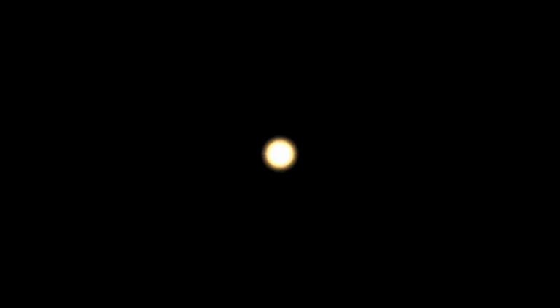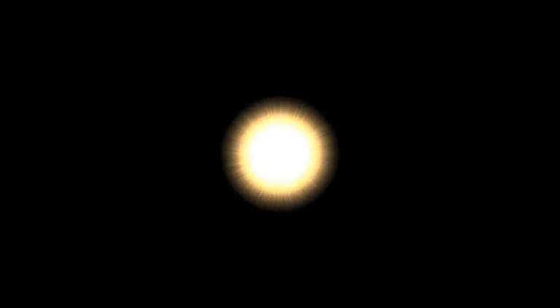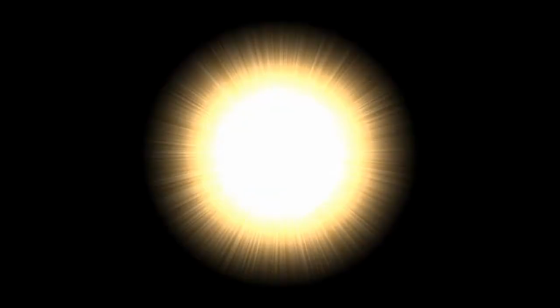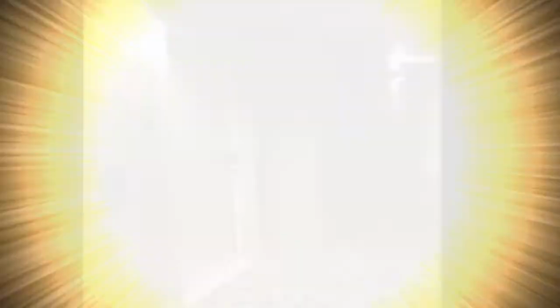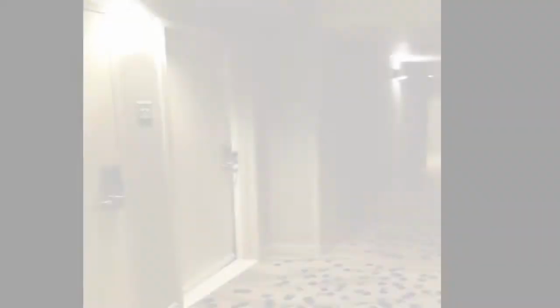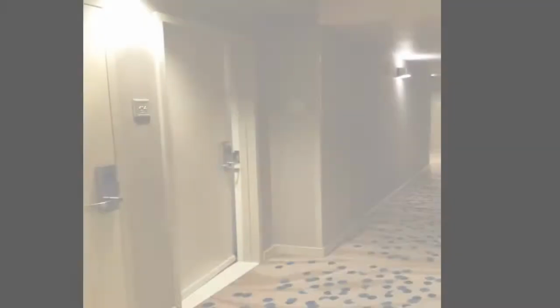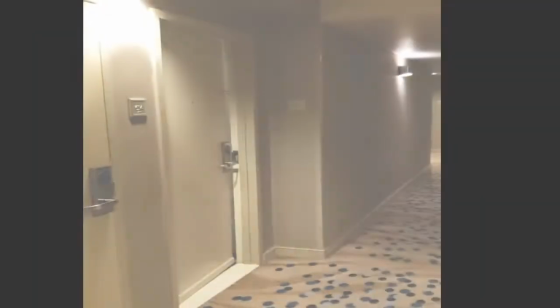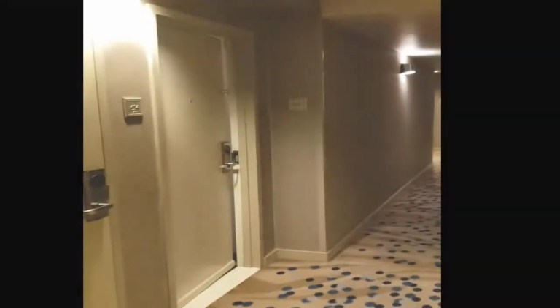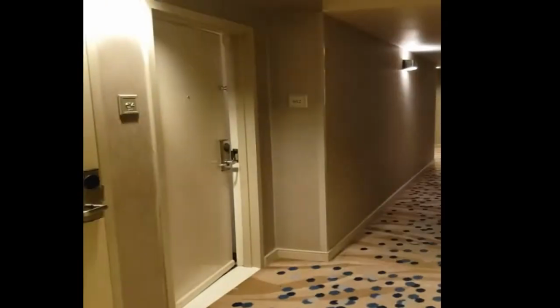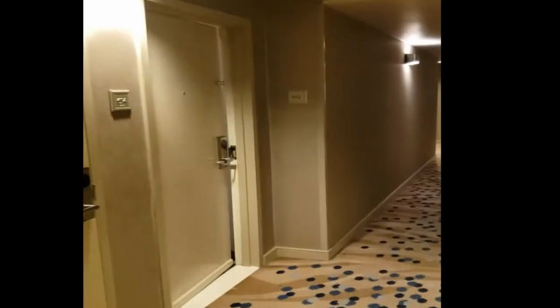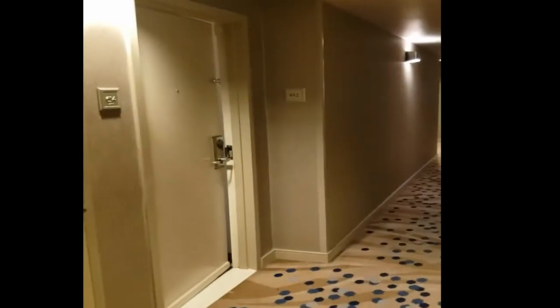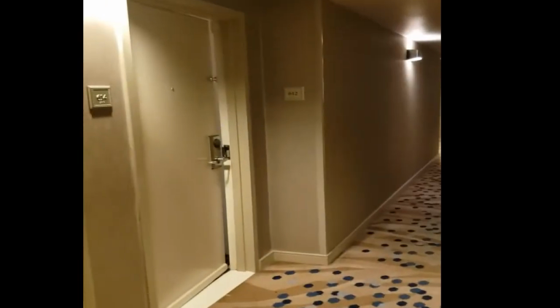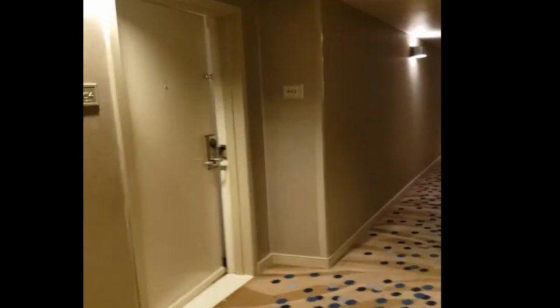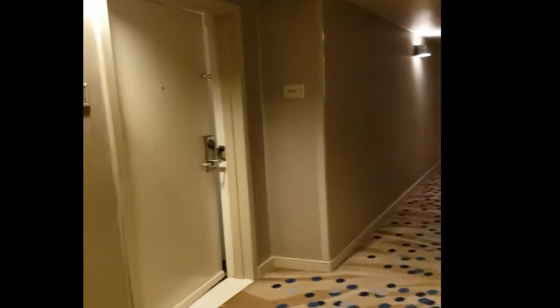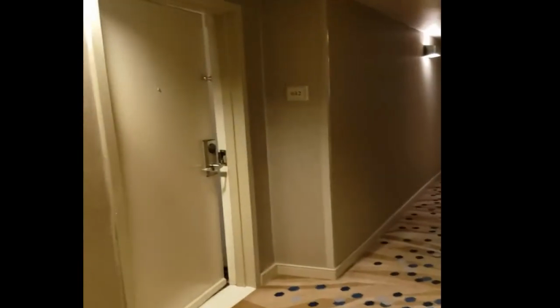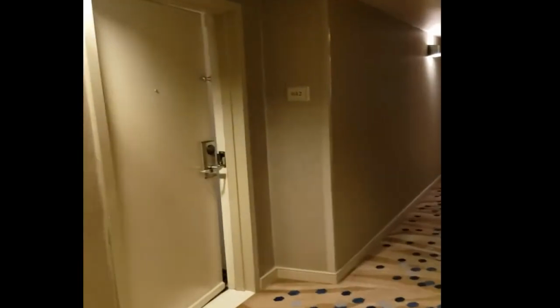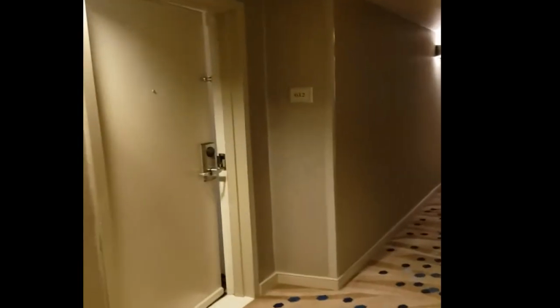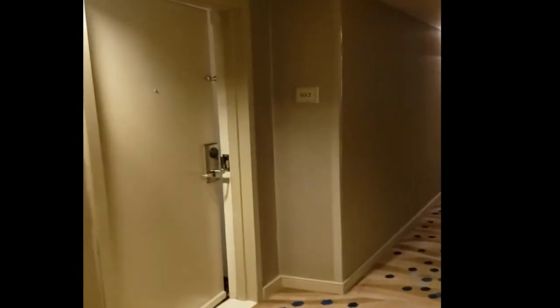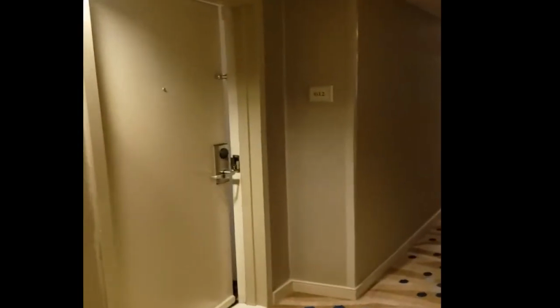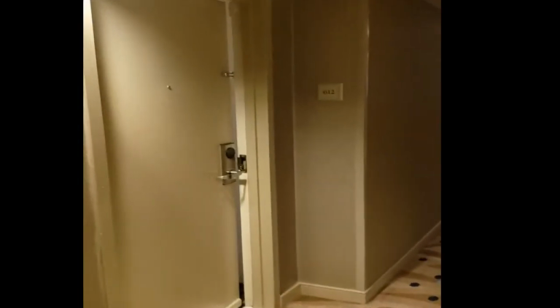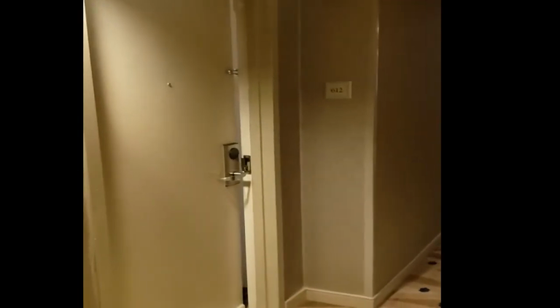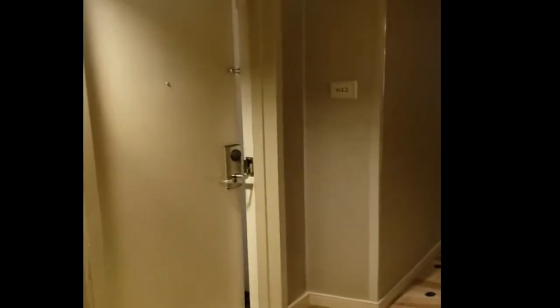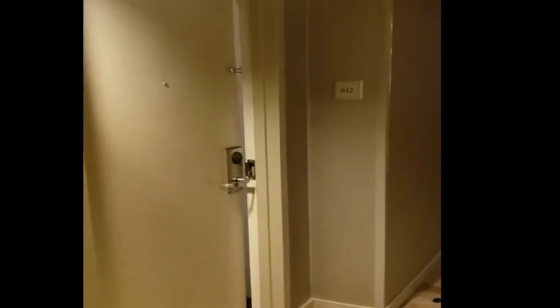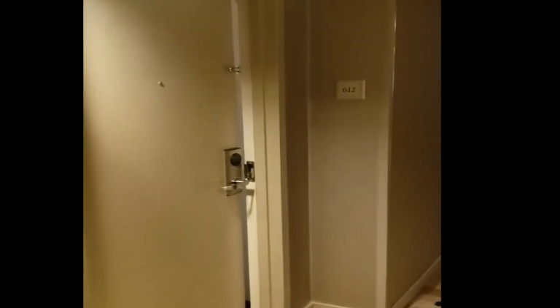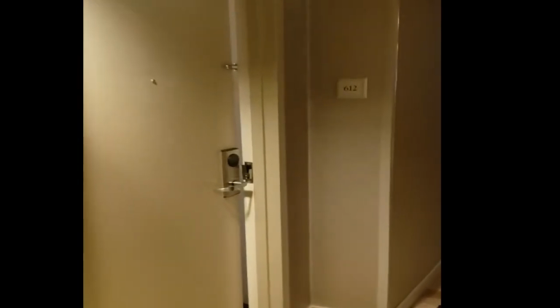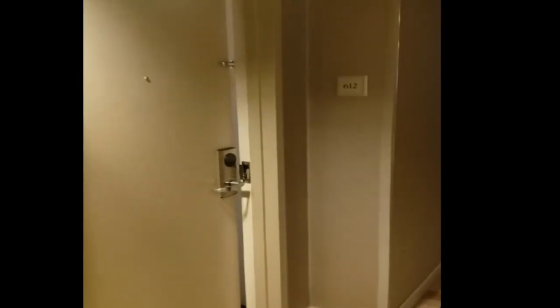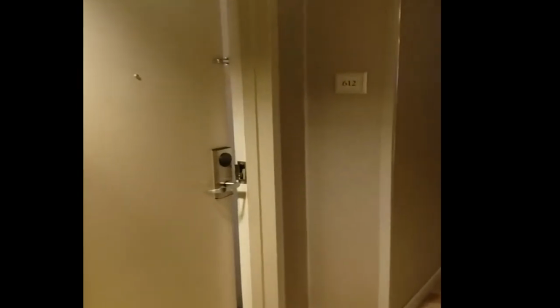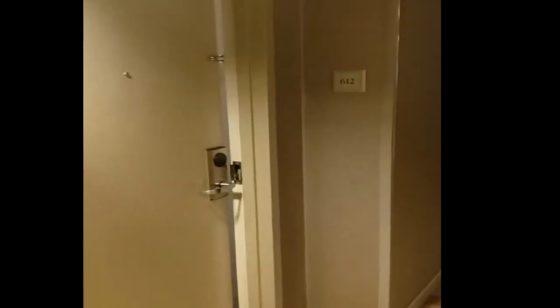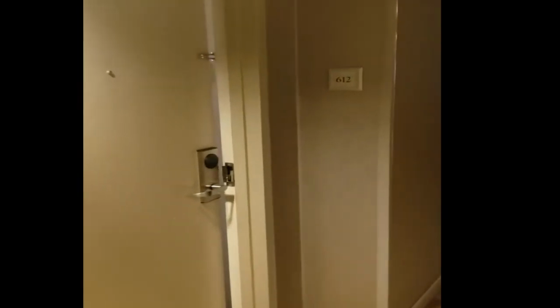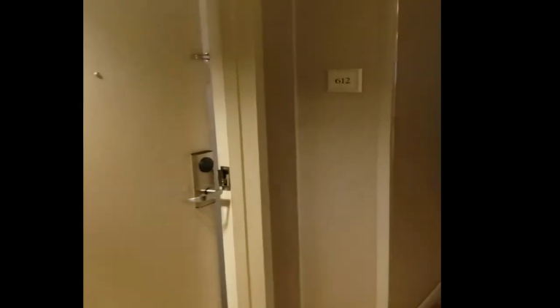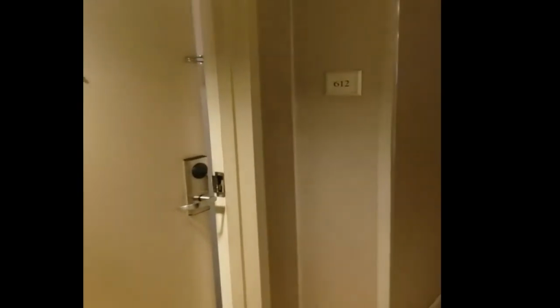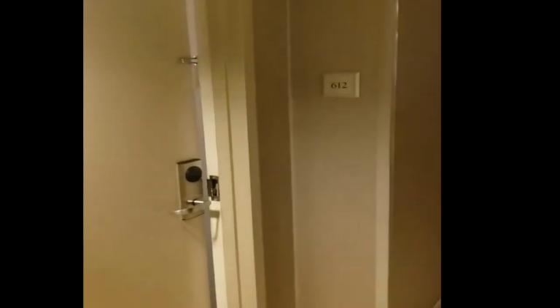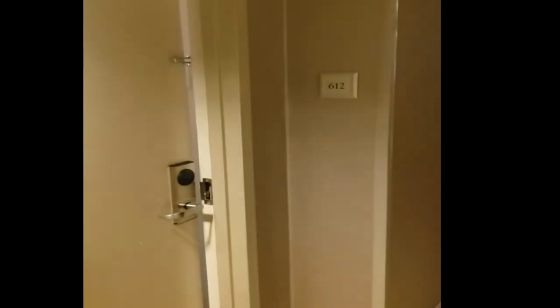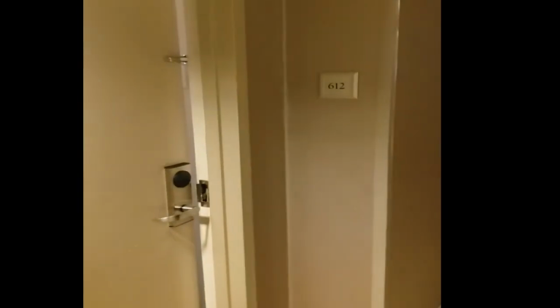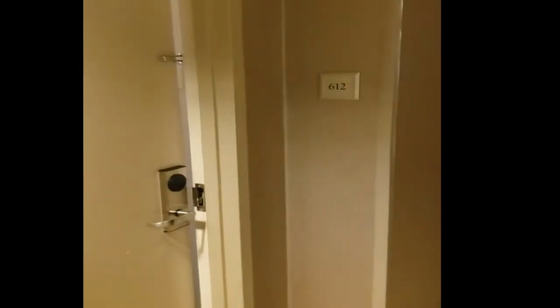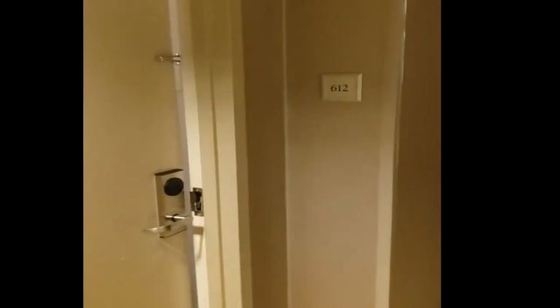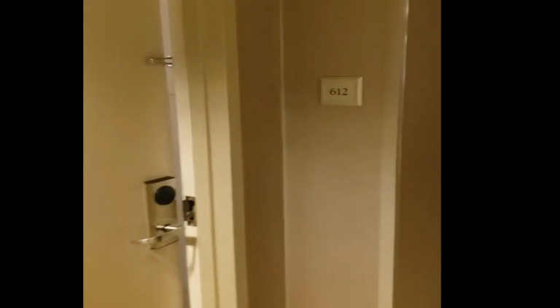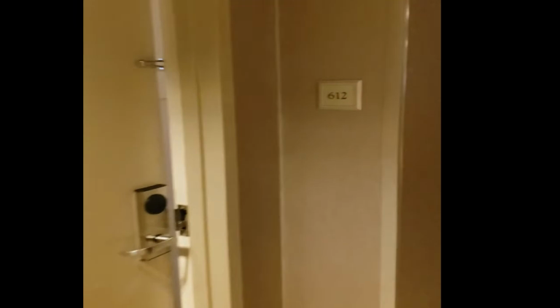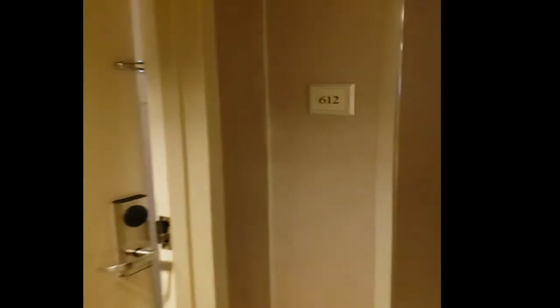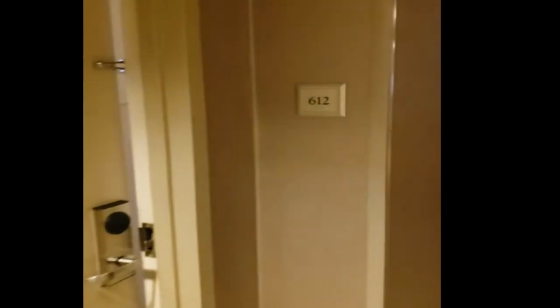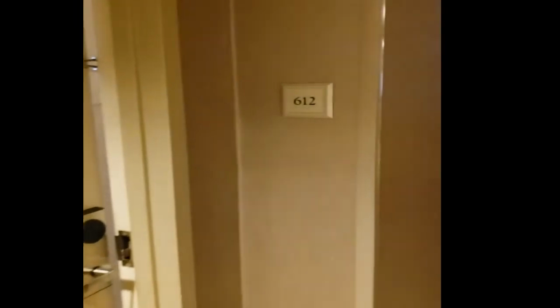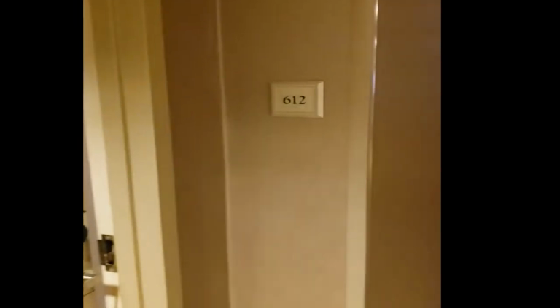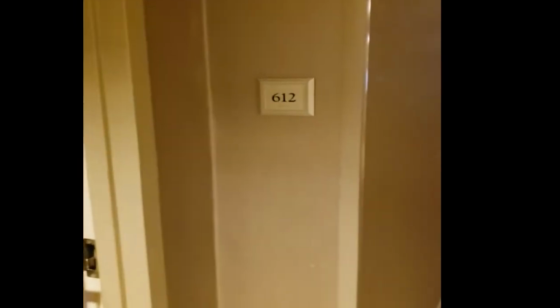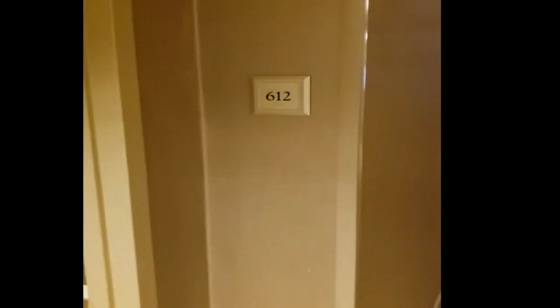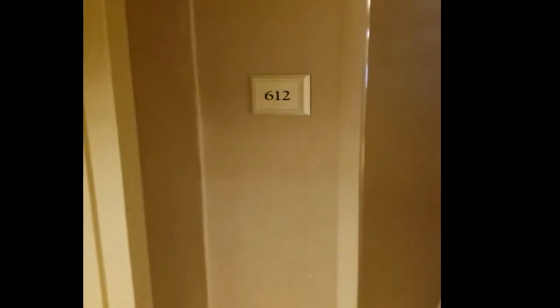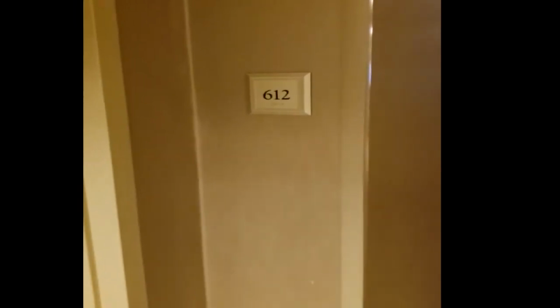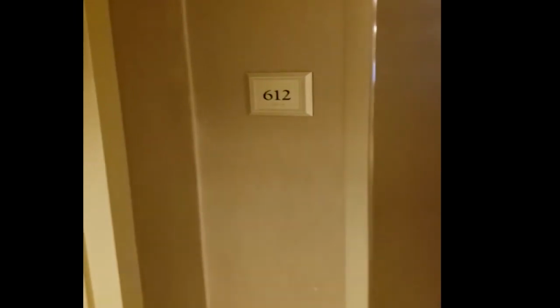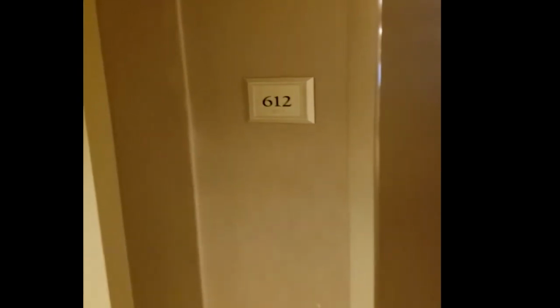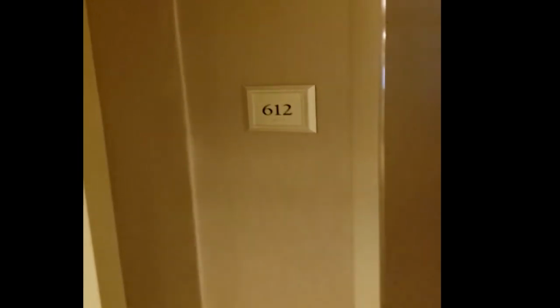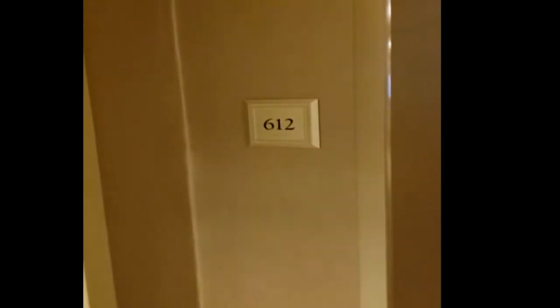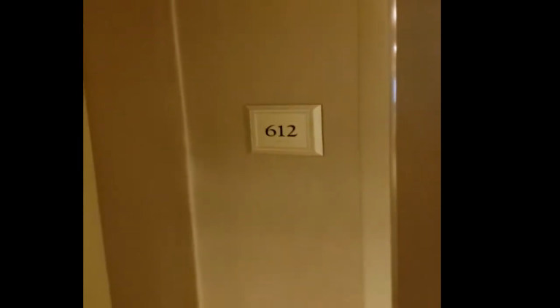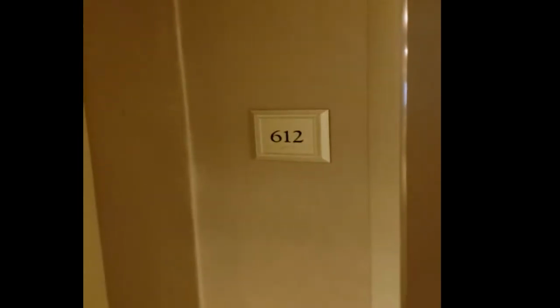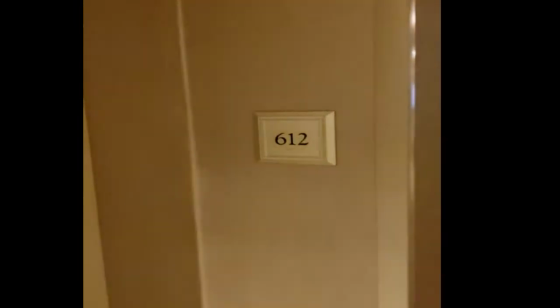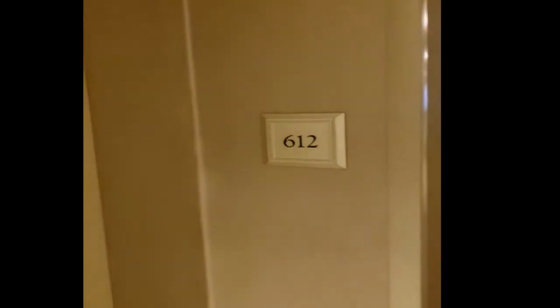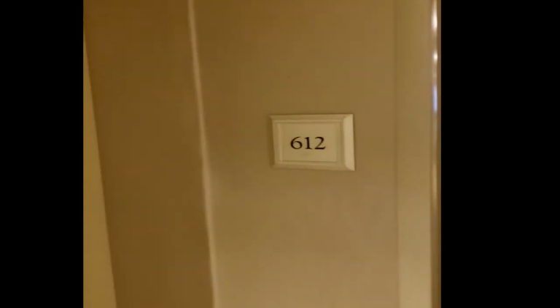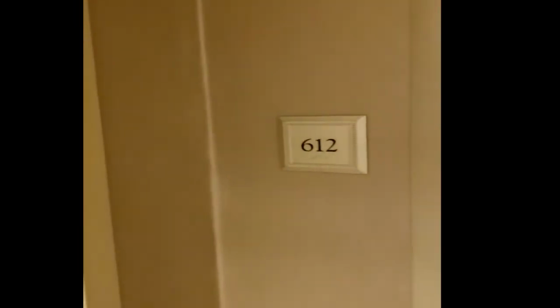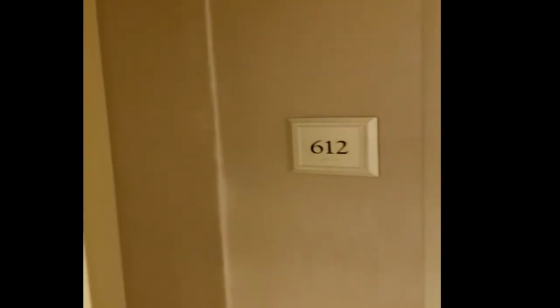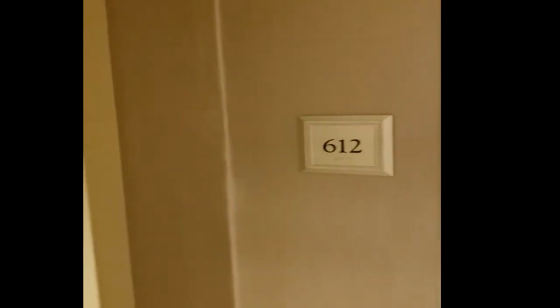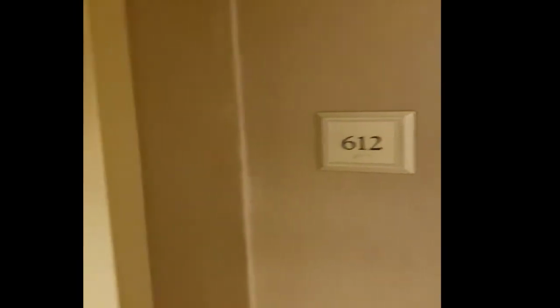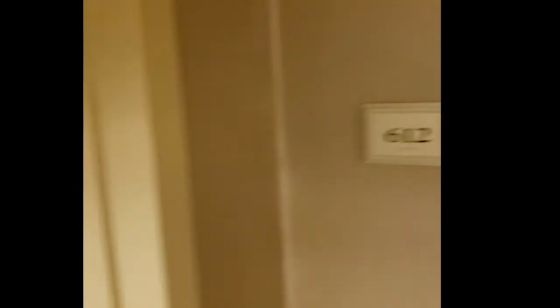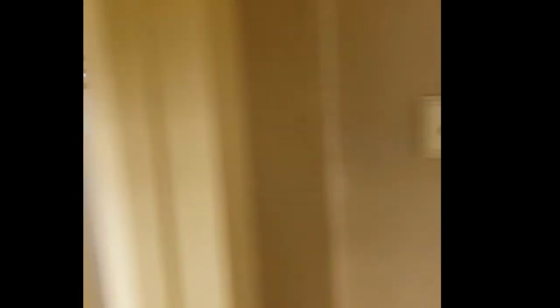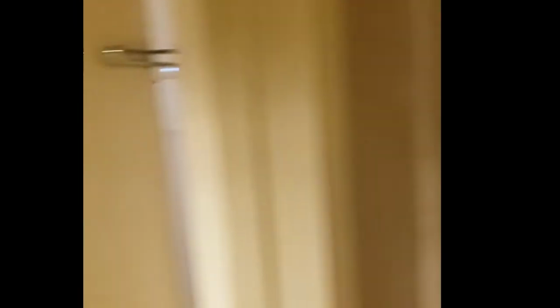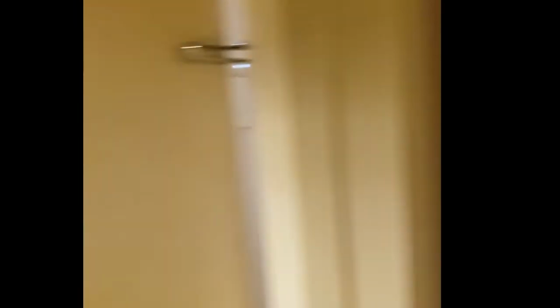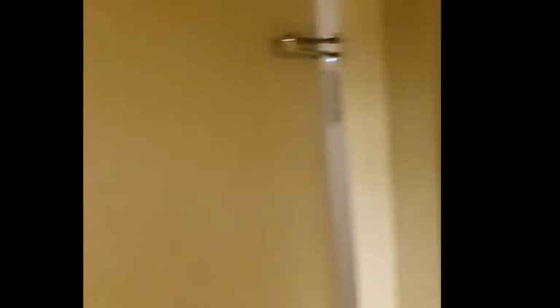We are in Long Beach at the Renaissance and we're in room 612.